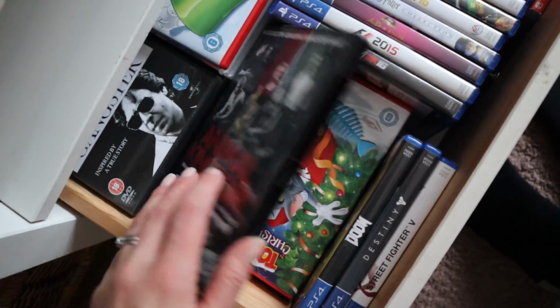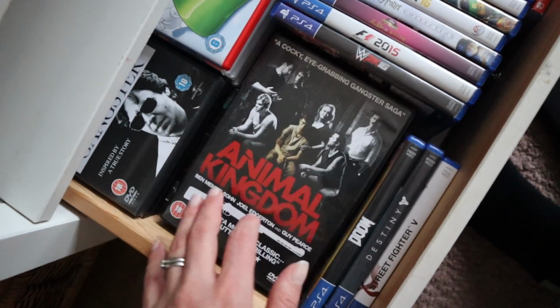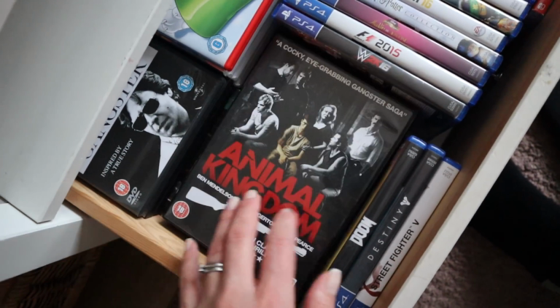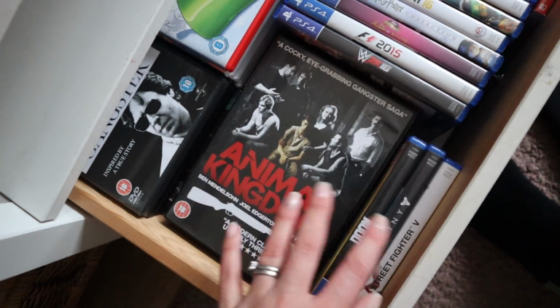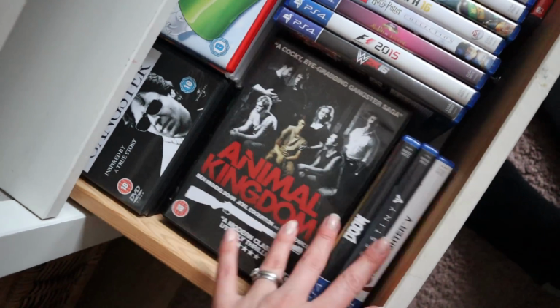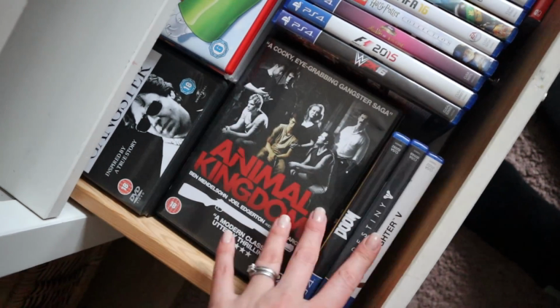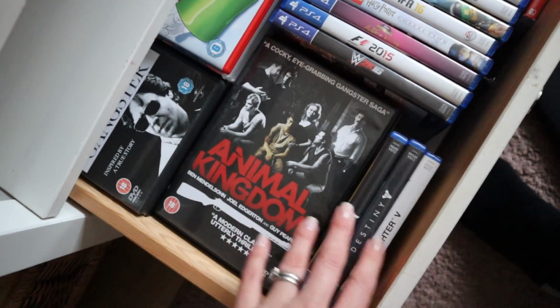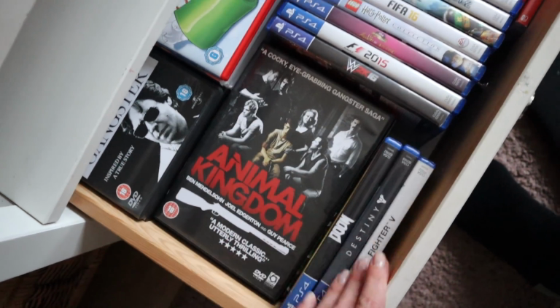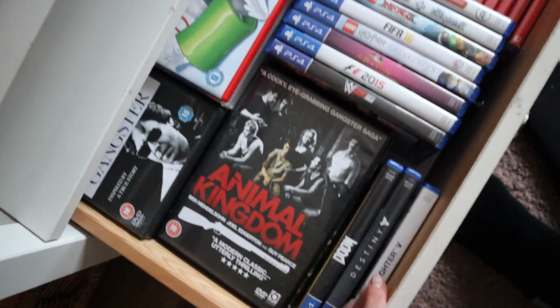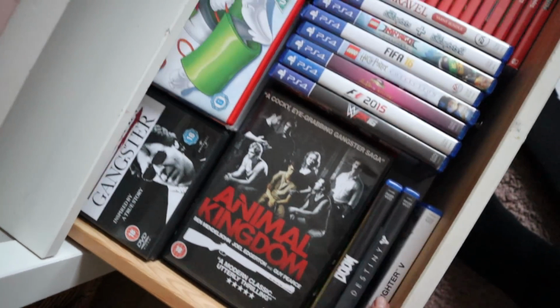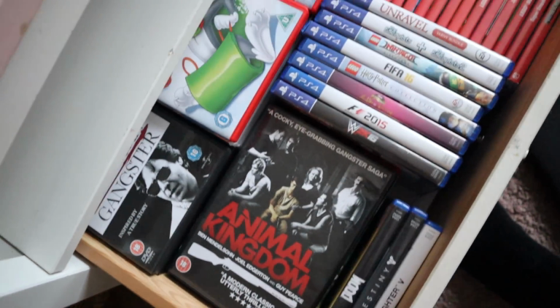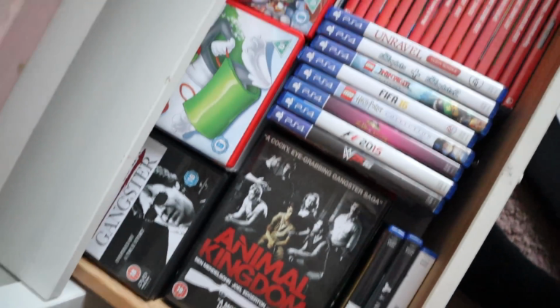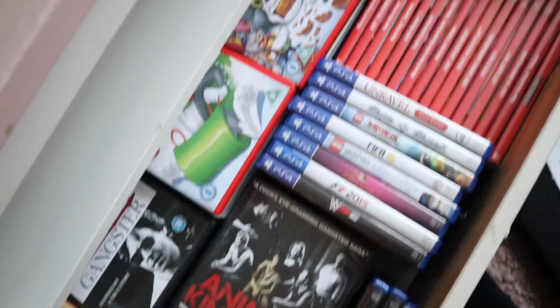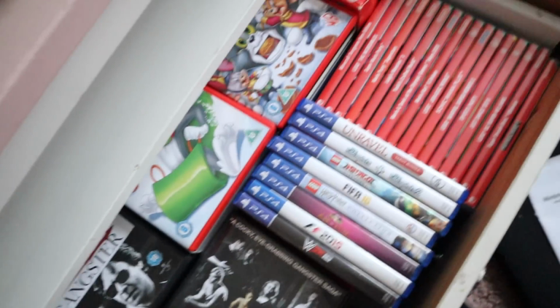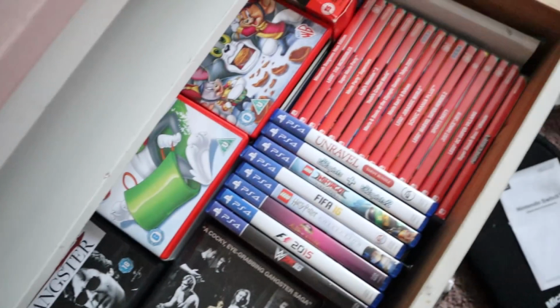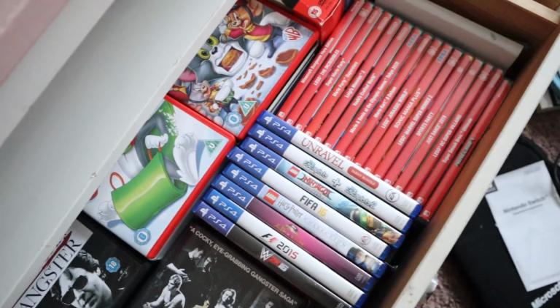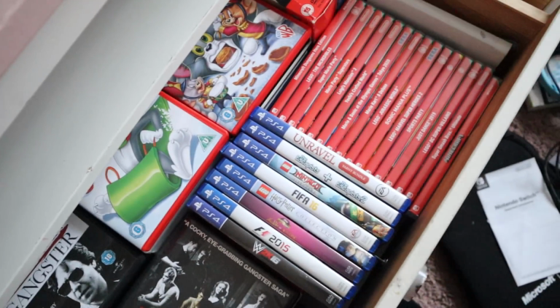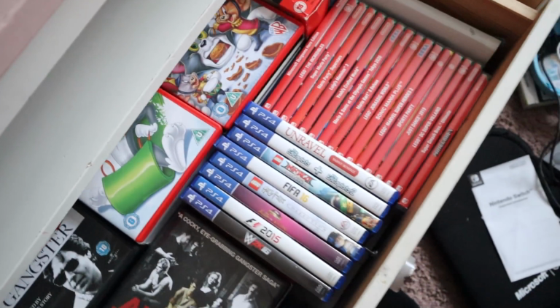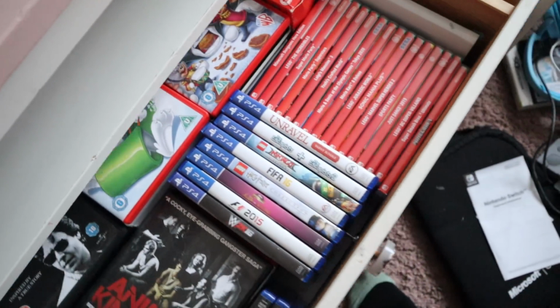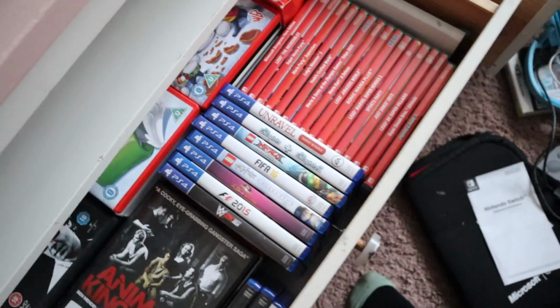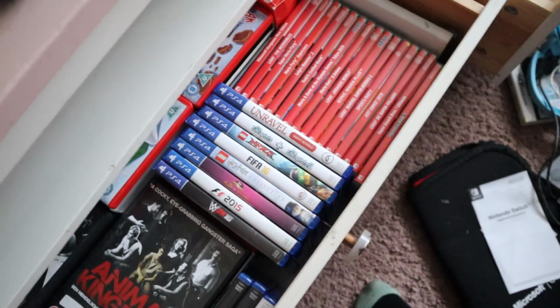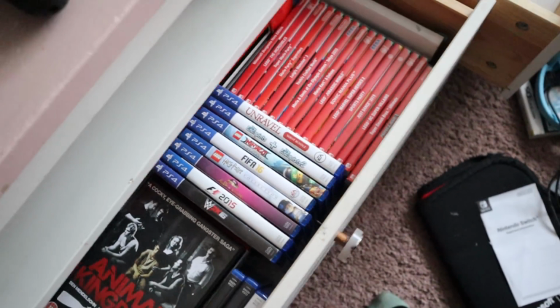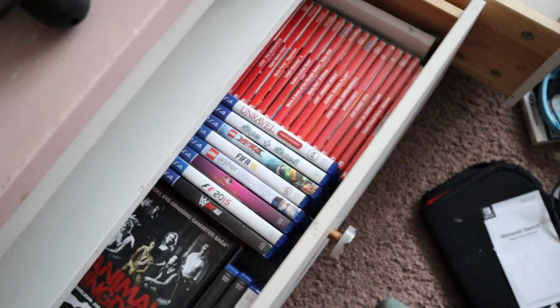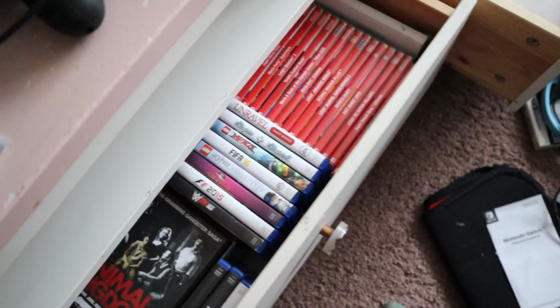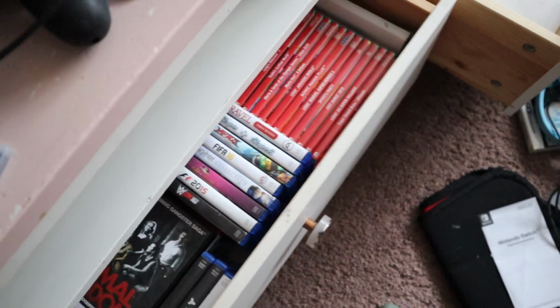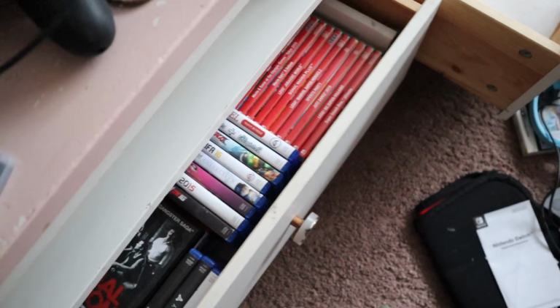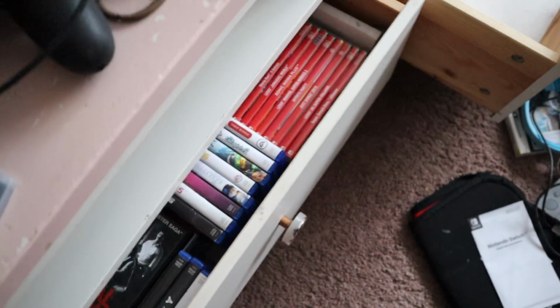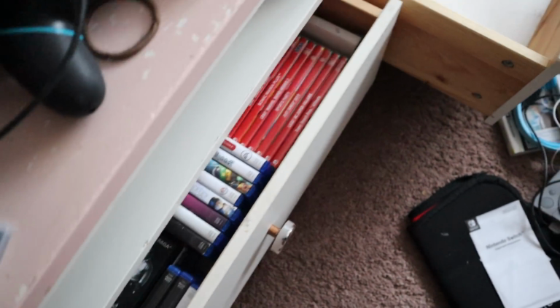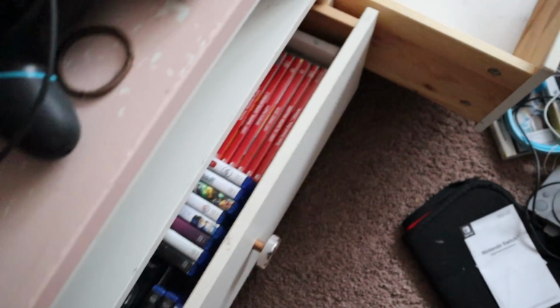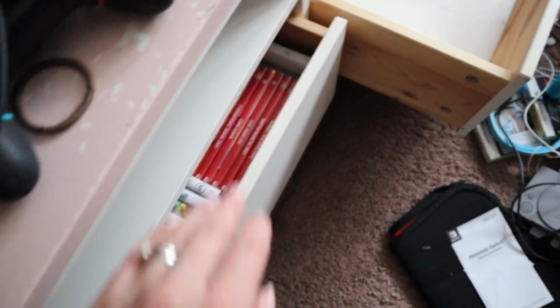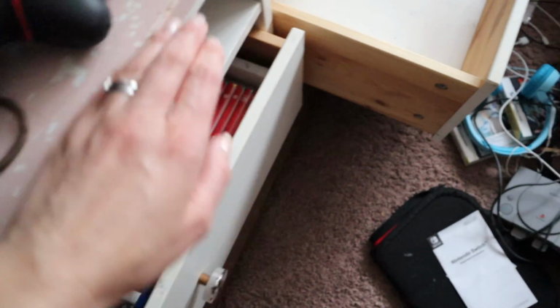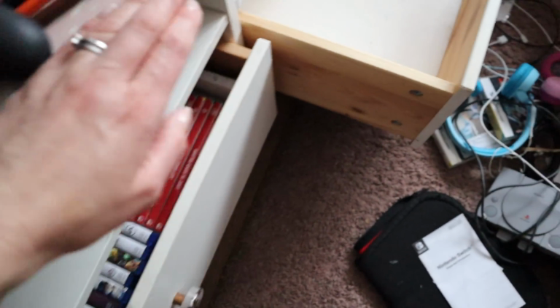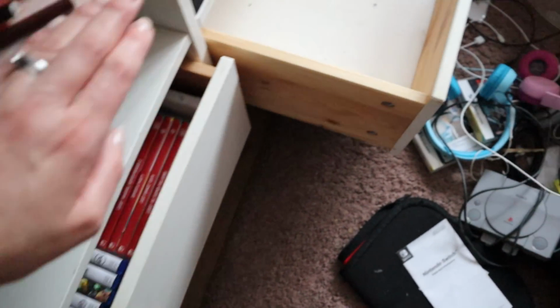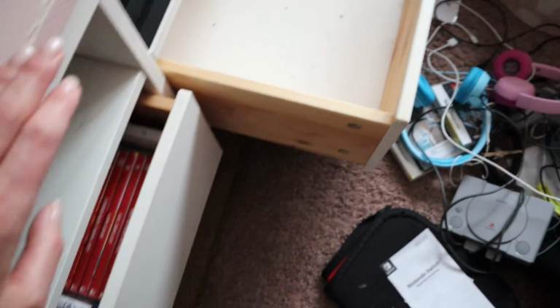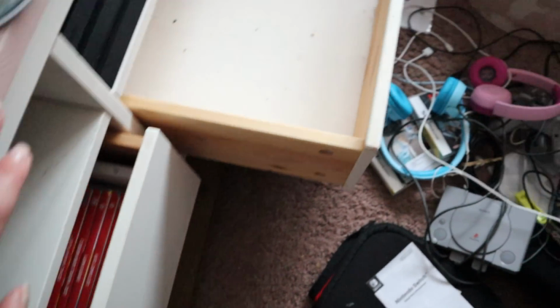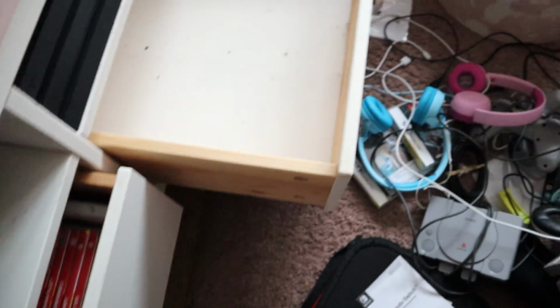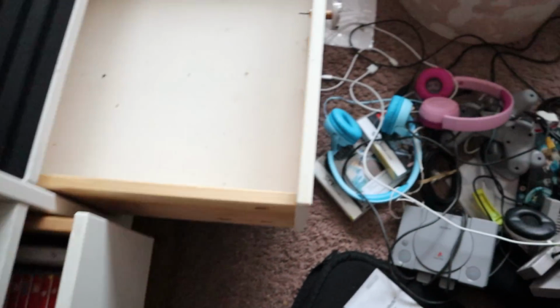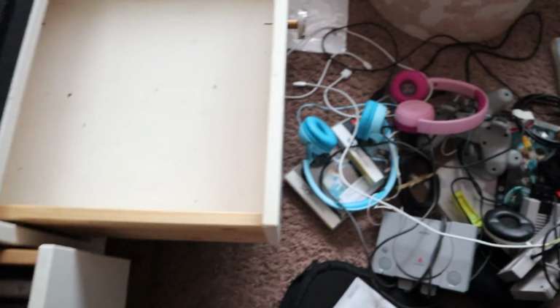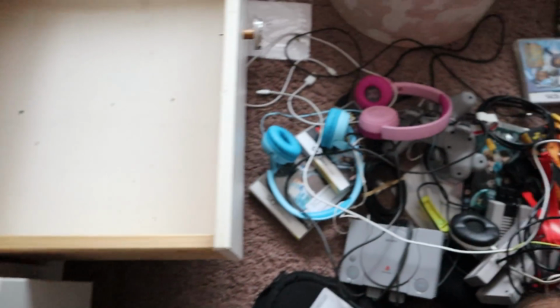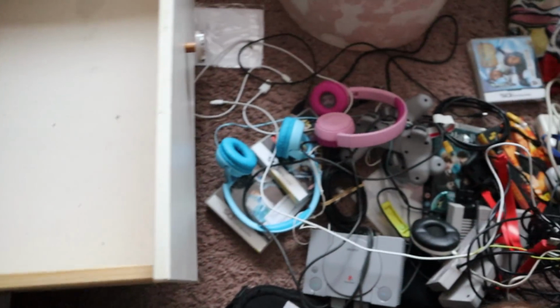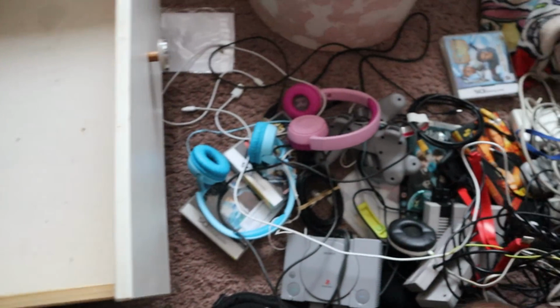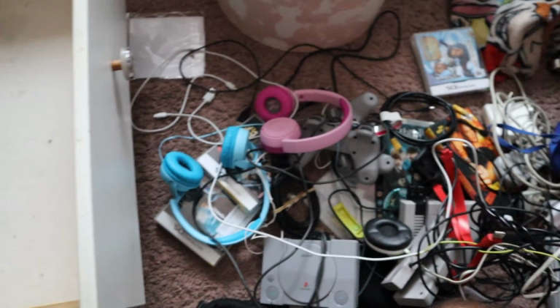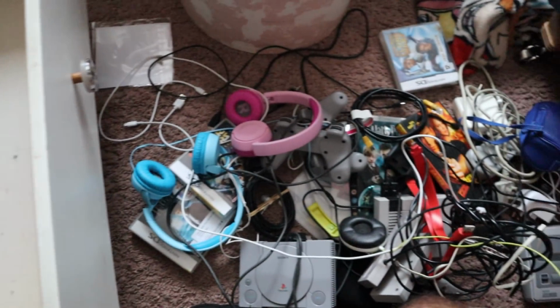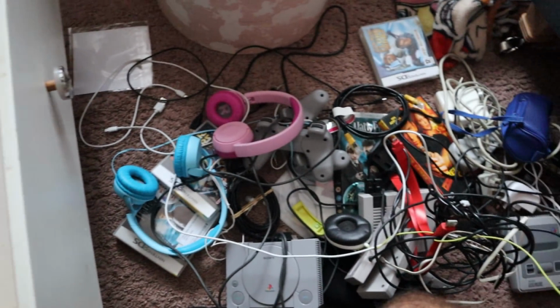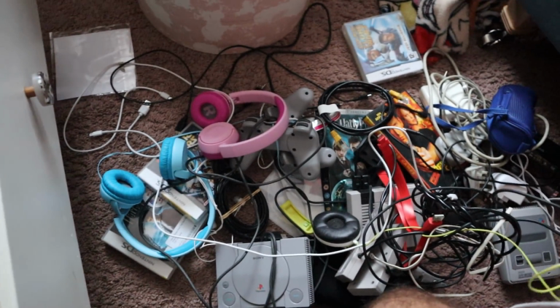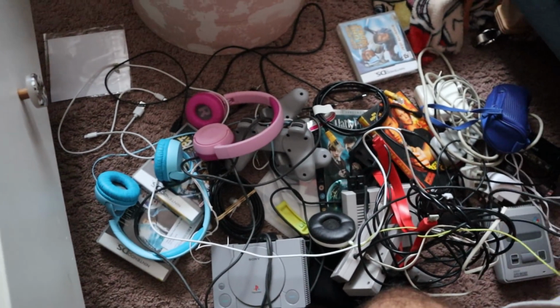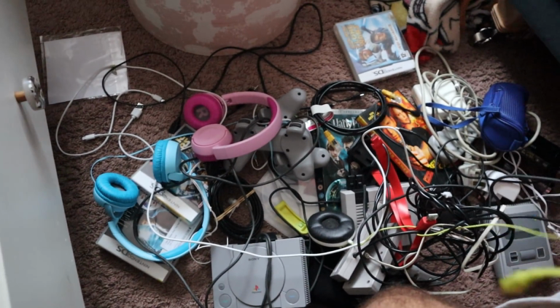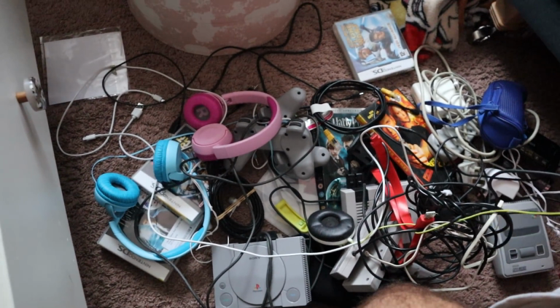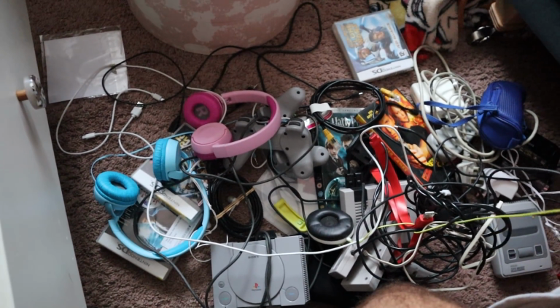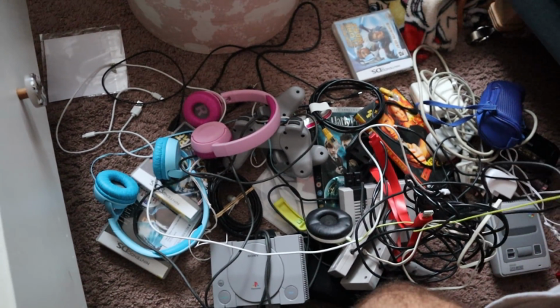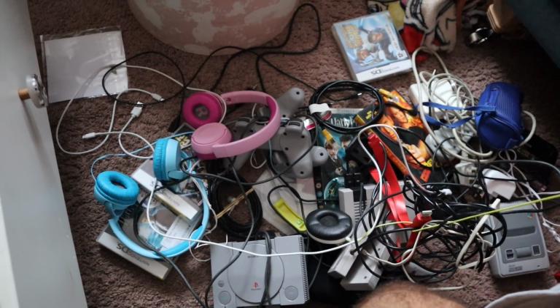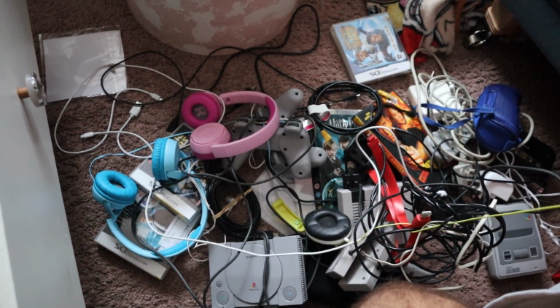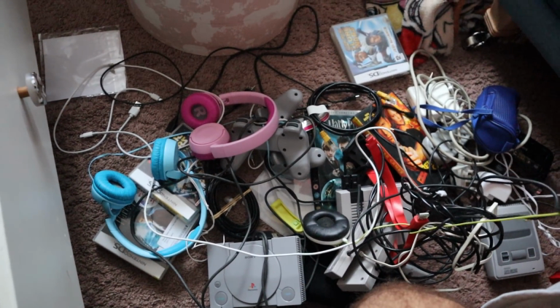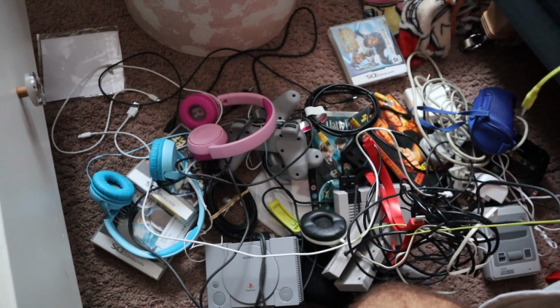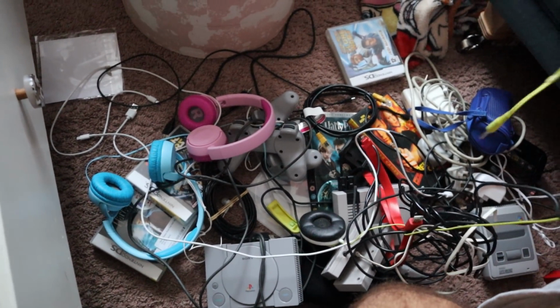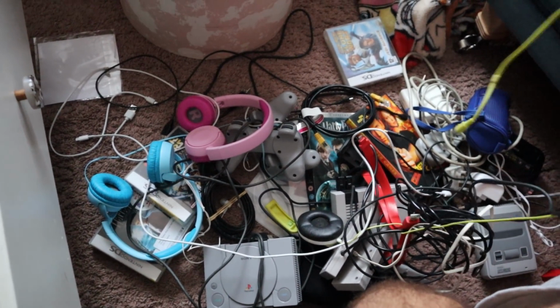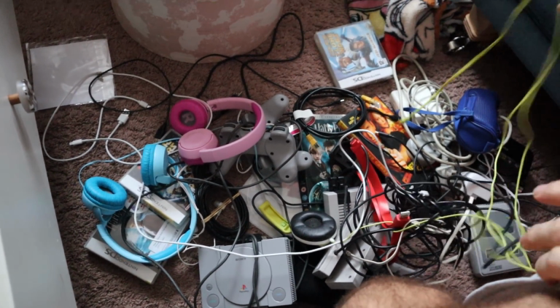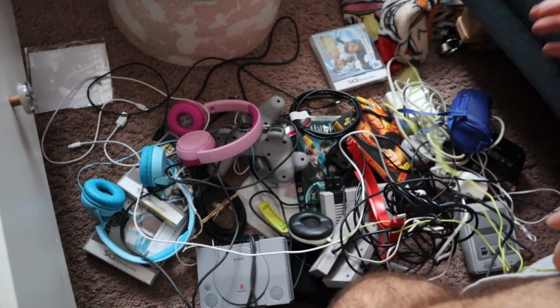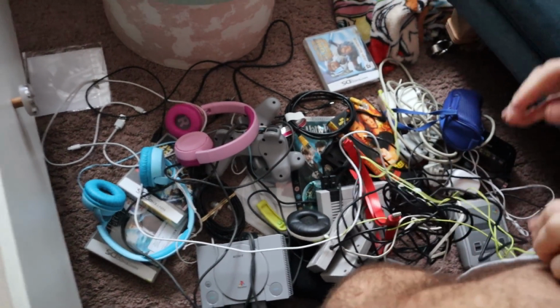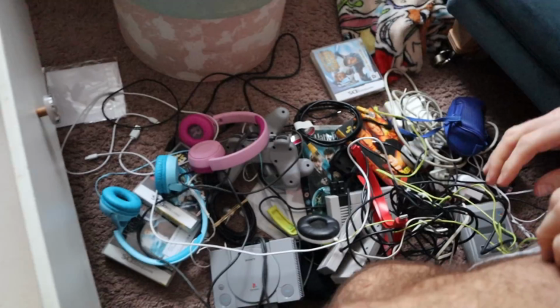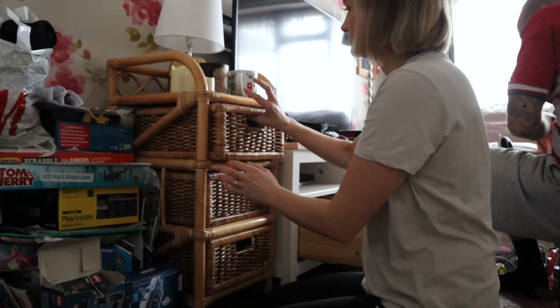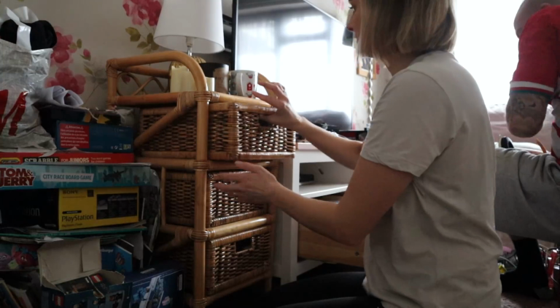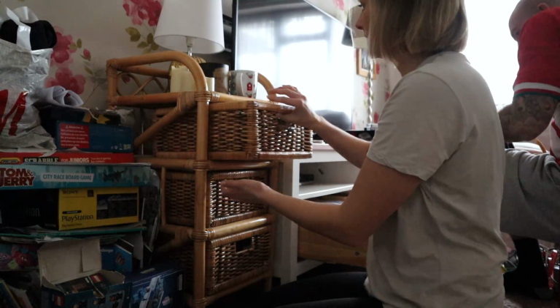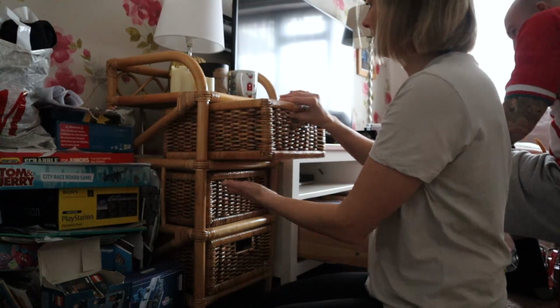We should just get rid of those. Well, next time we'll do a DVD clear out or whatever.